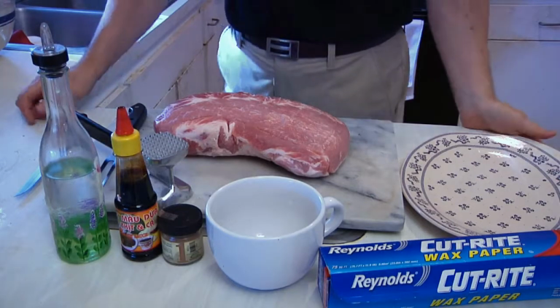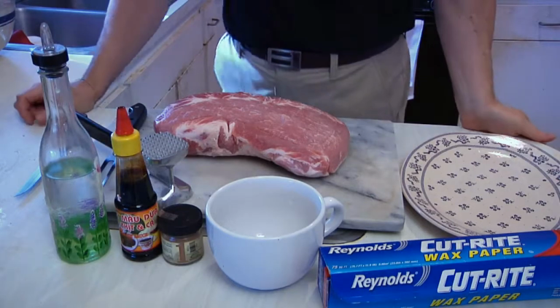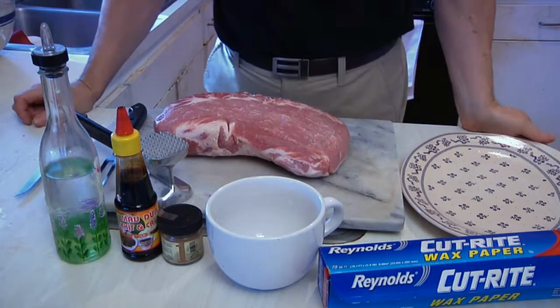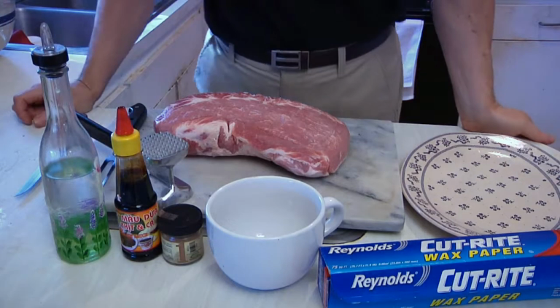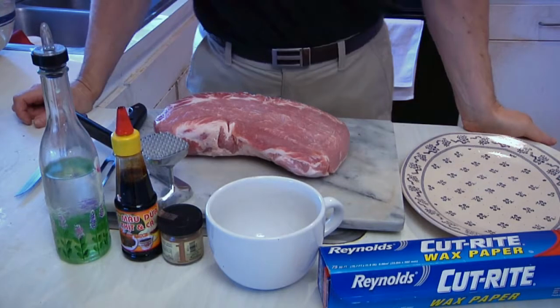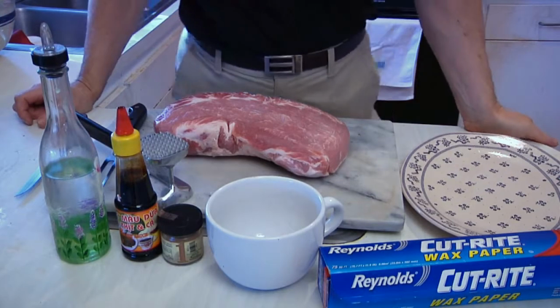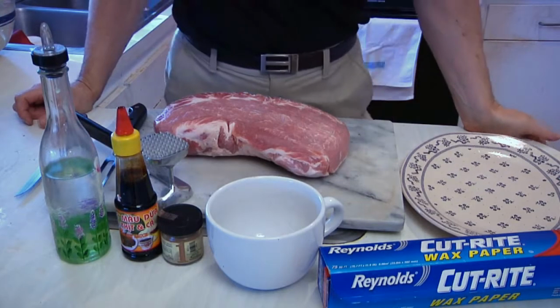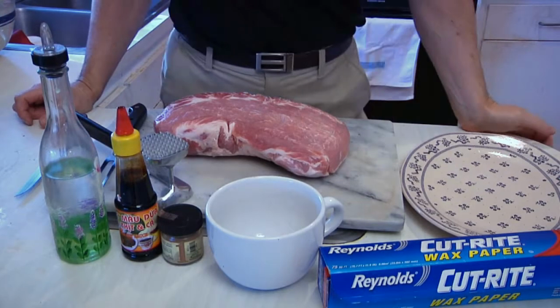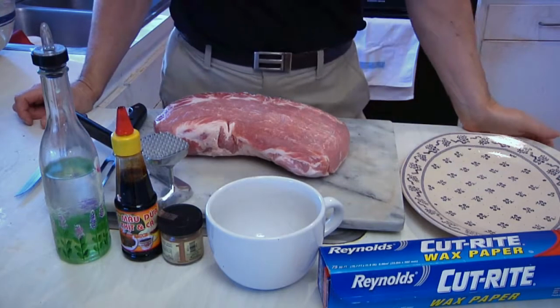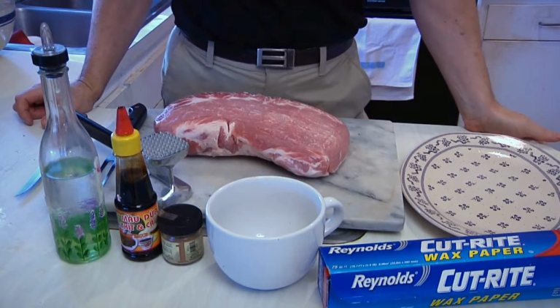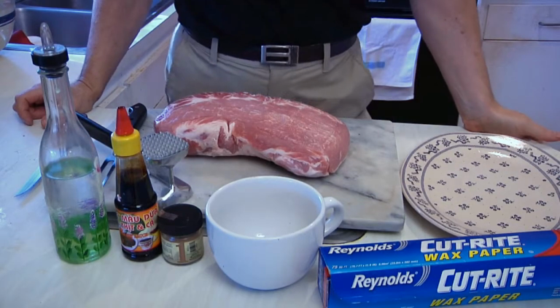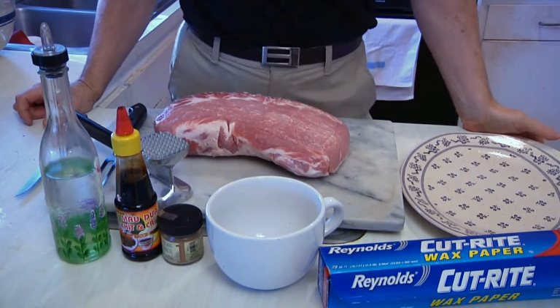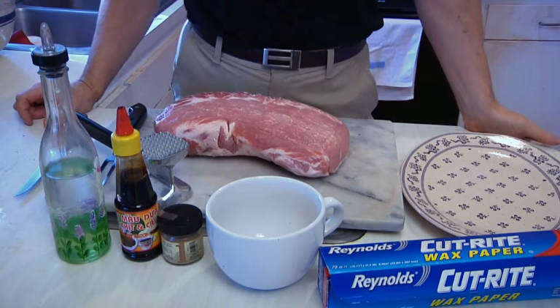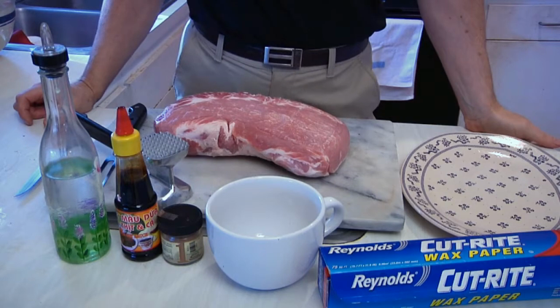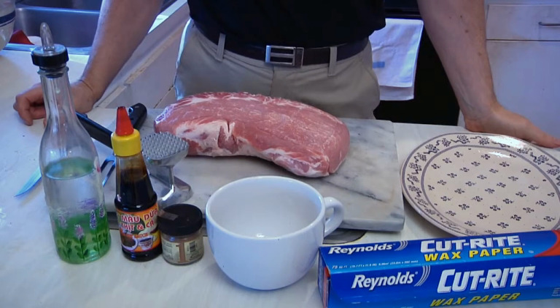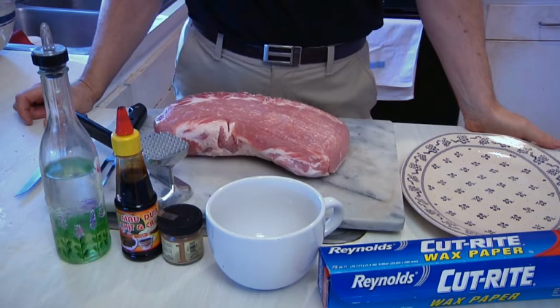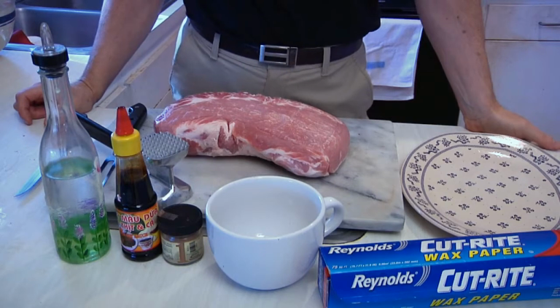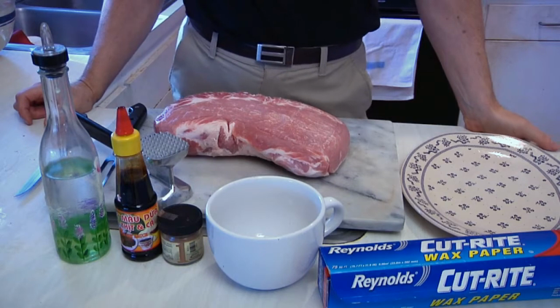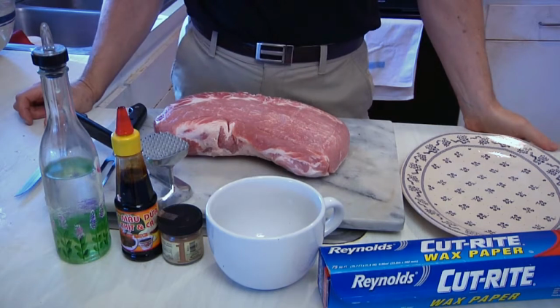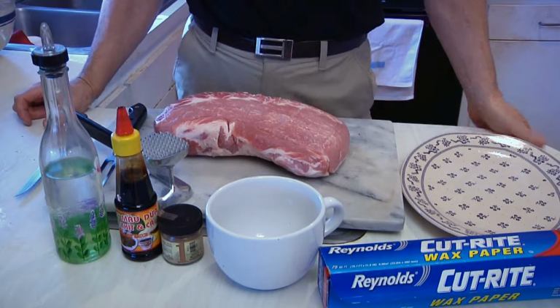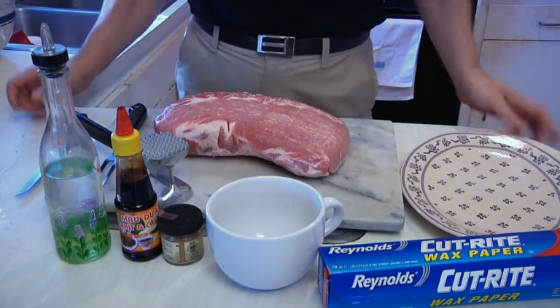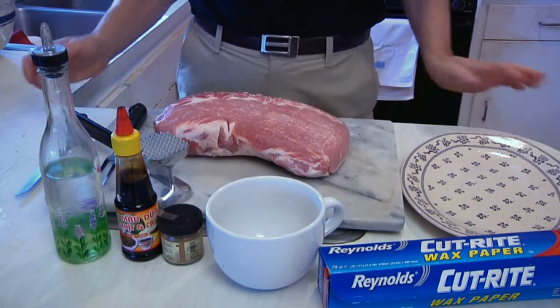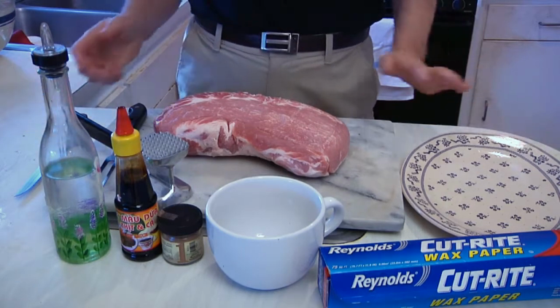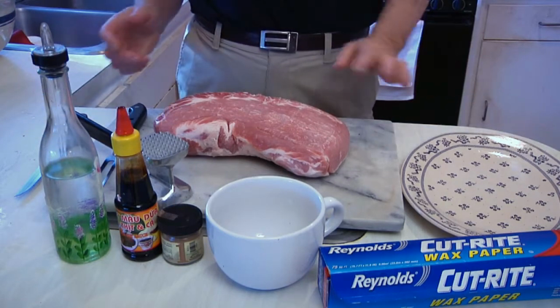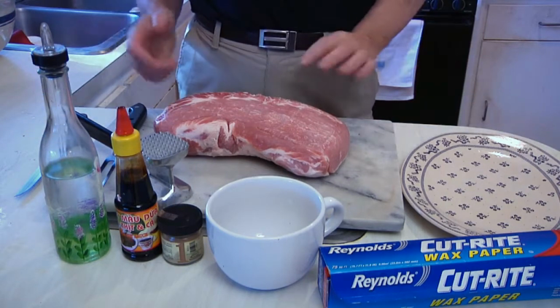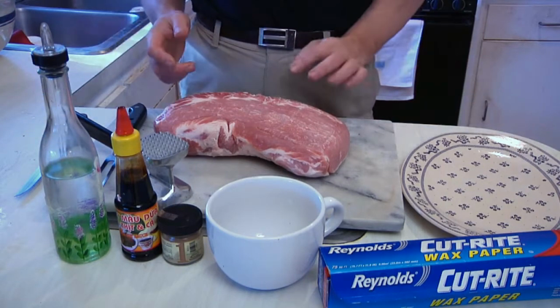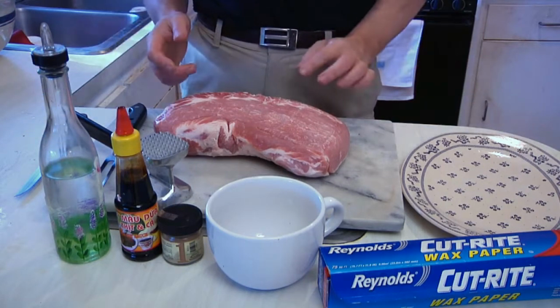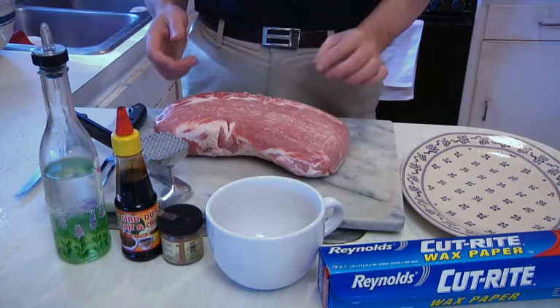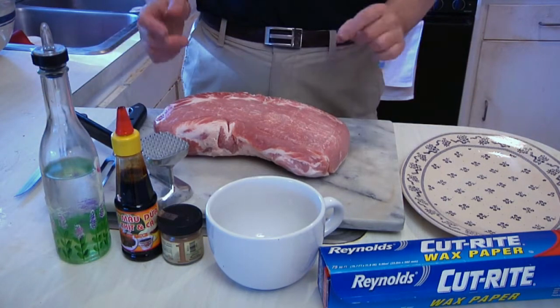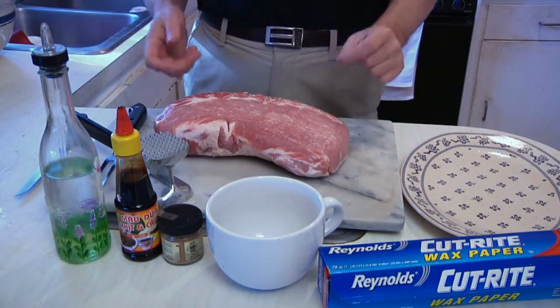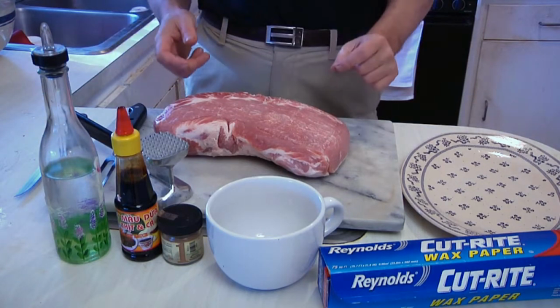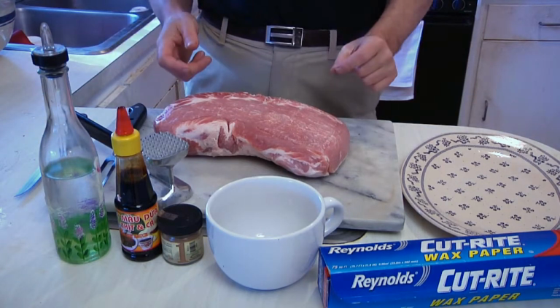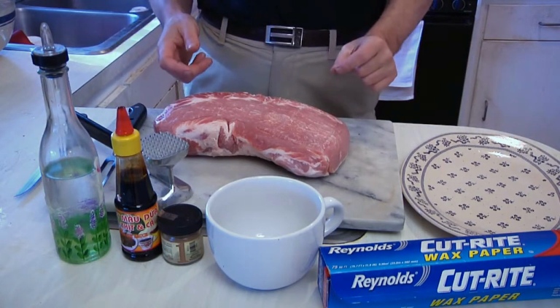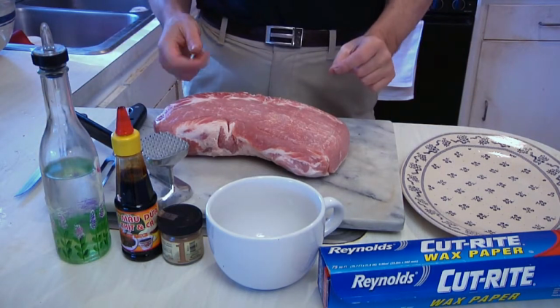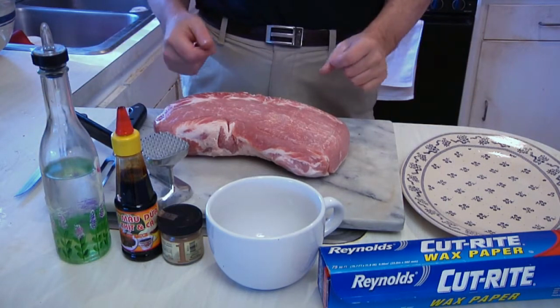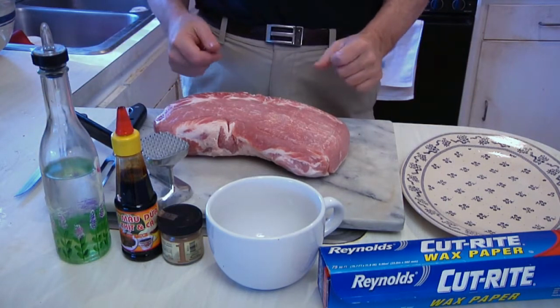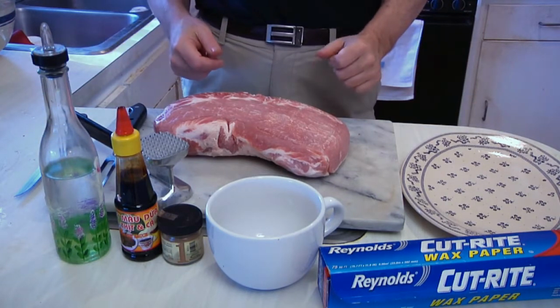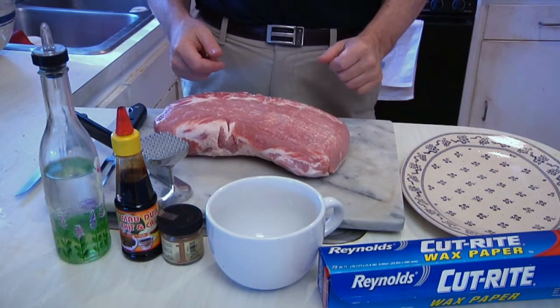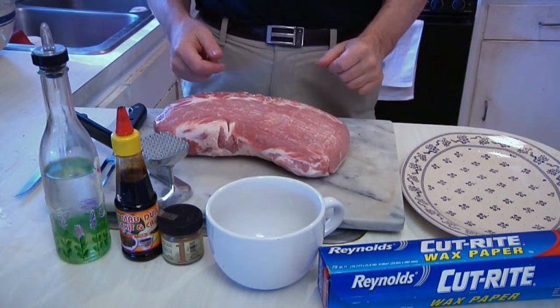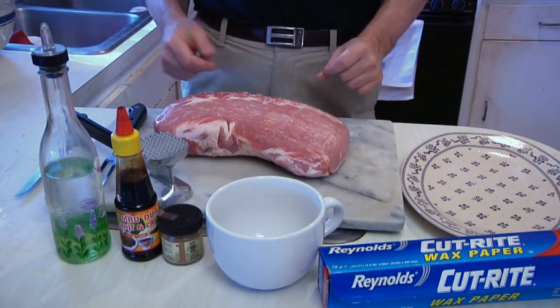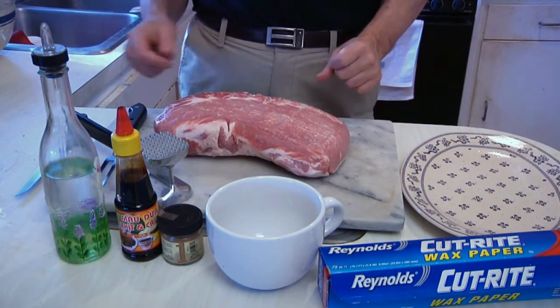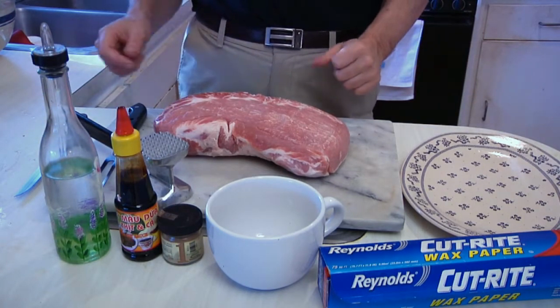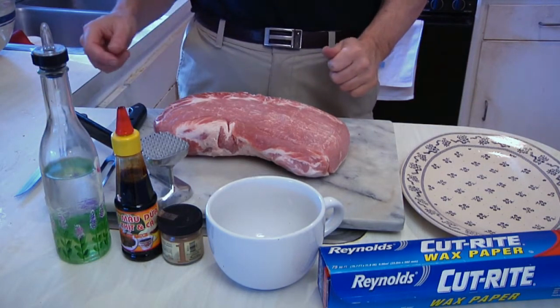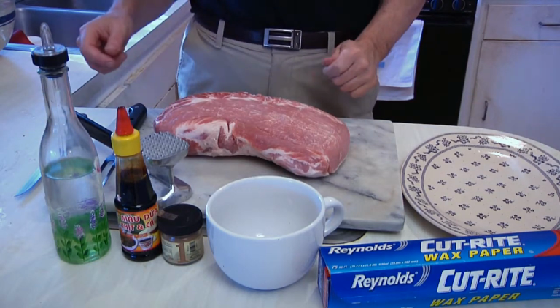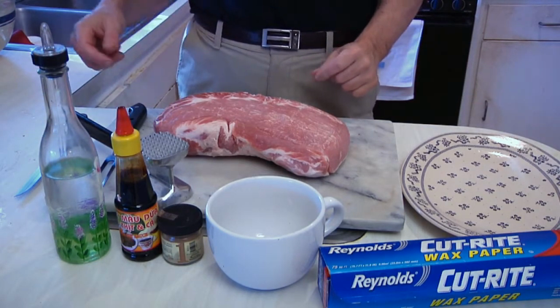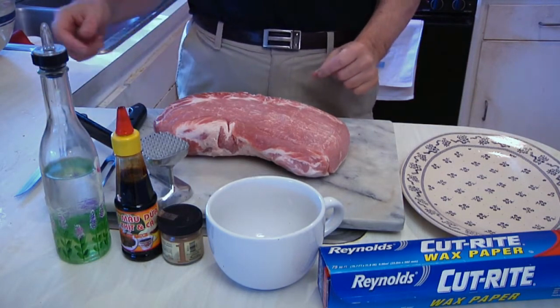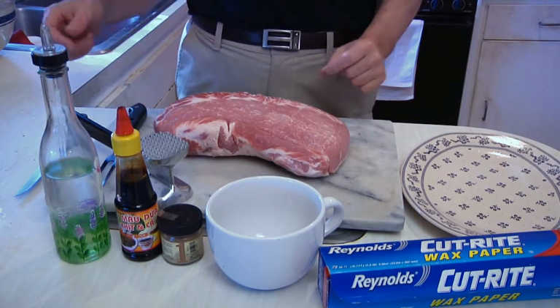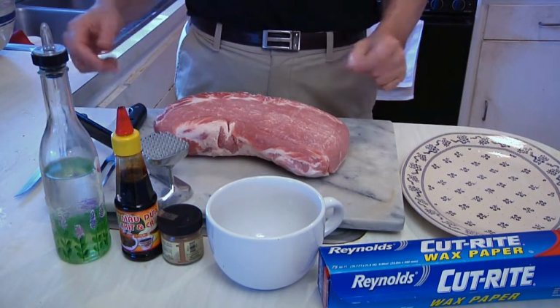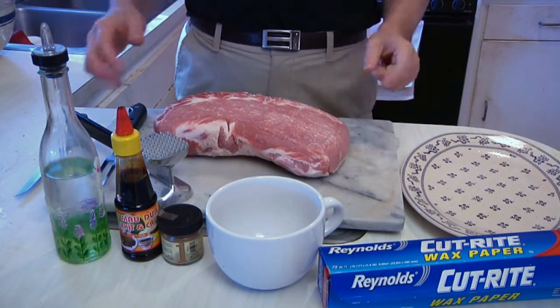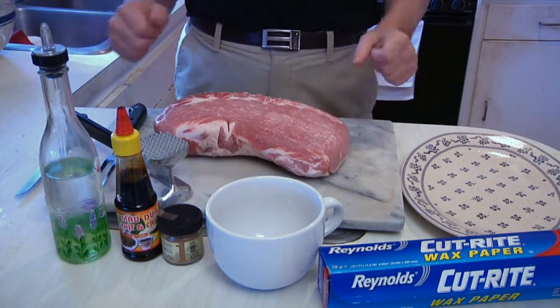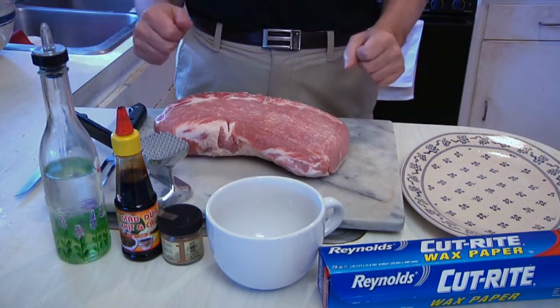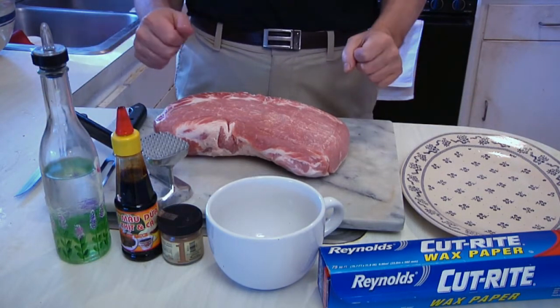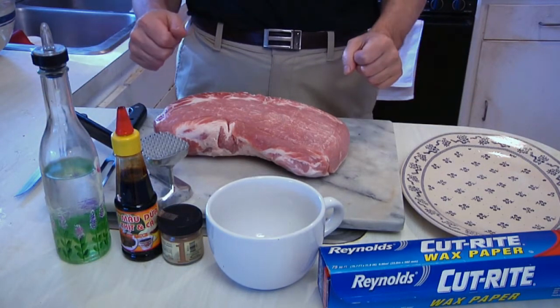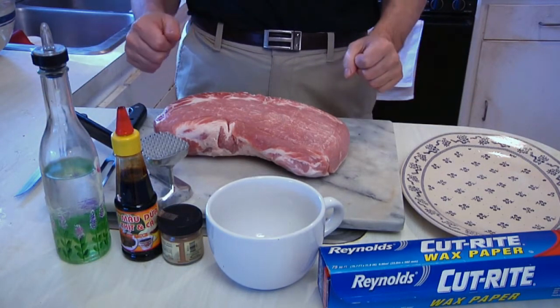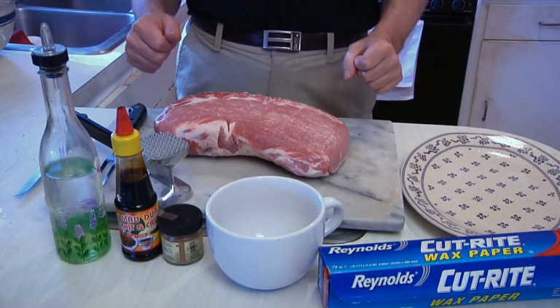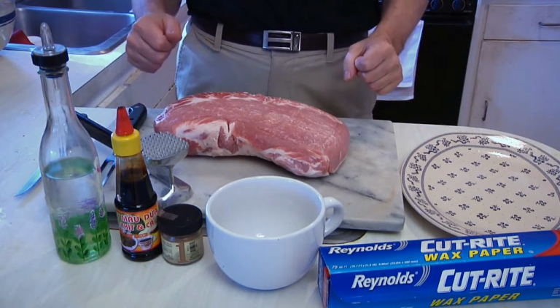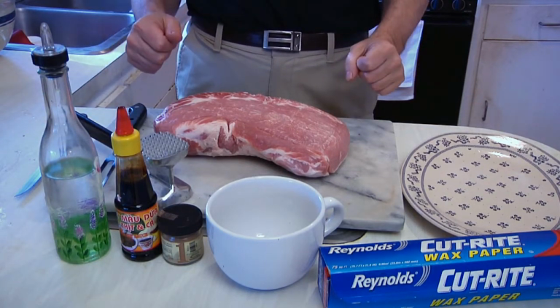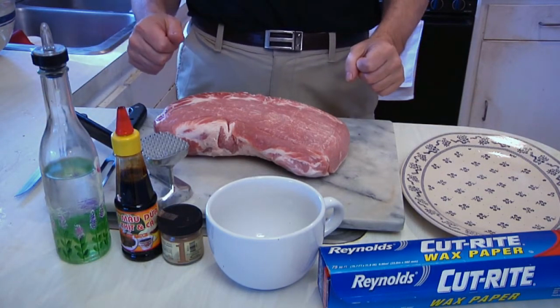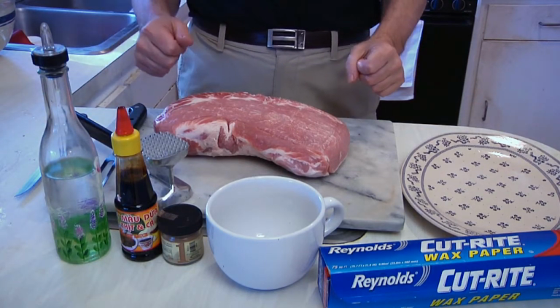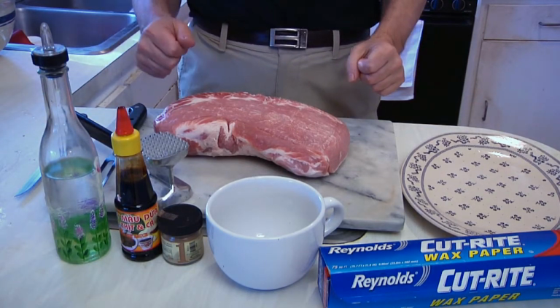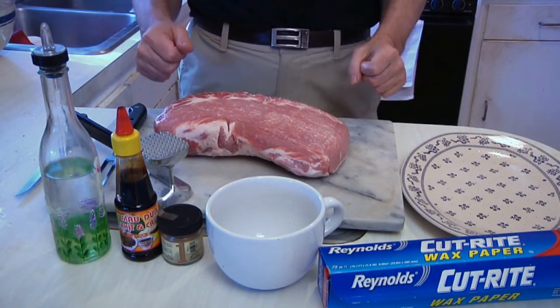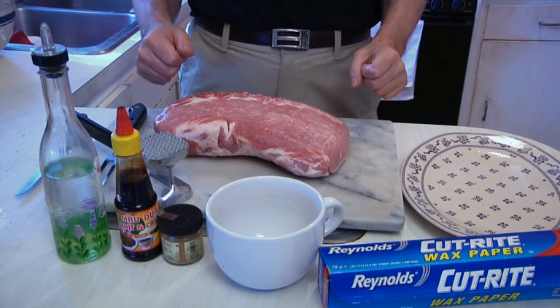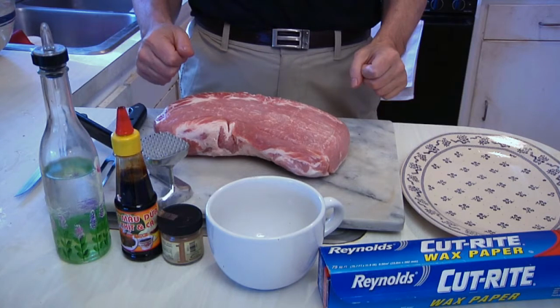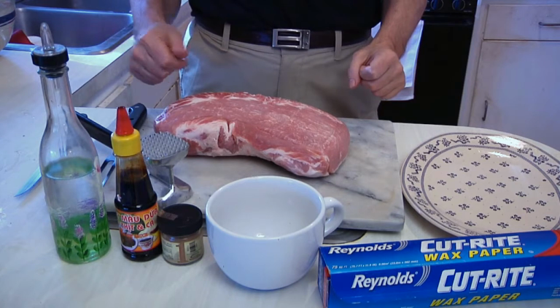I hope you enjoyed the pad thai. What I'm going to show you how to make today is a variation on something I grew up with — the Philly cheesesteak.